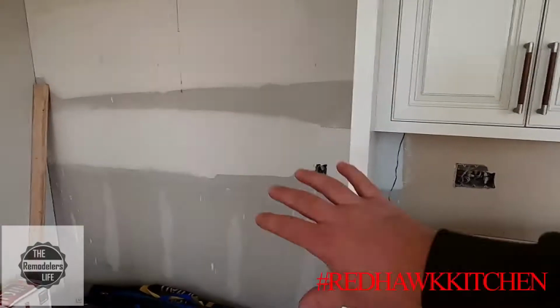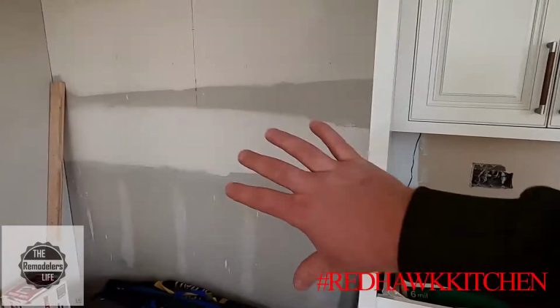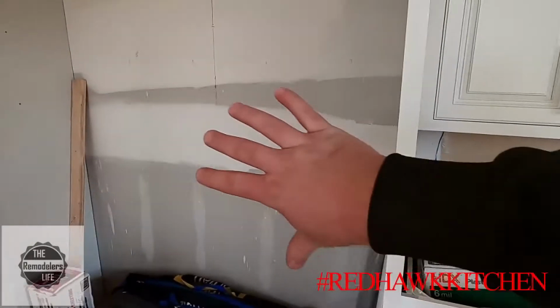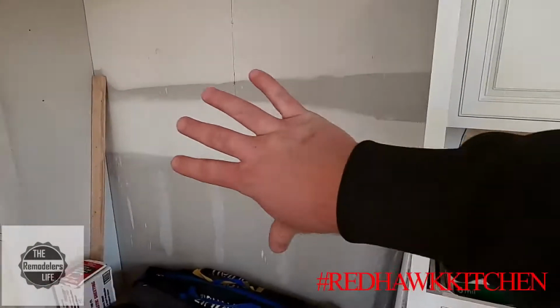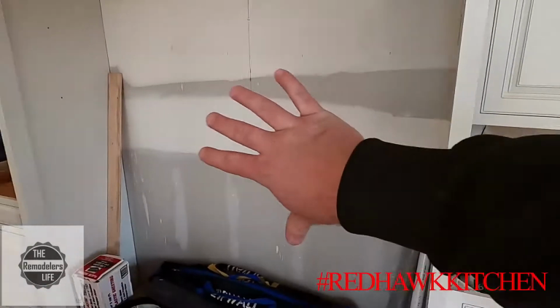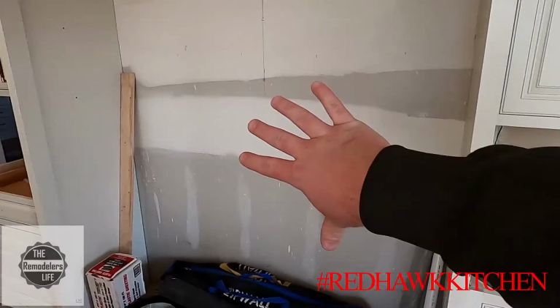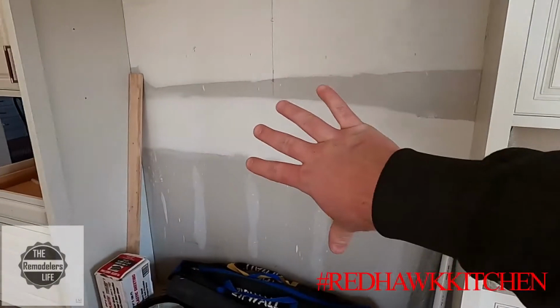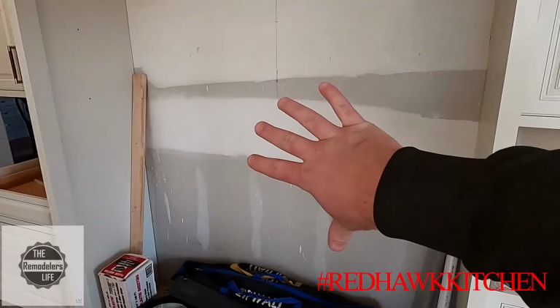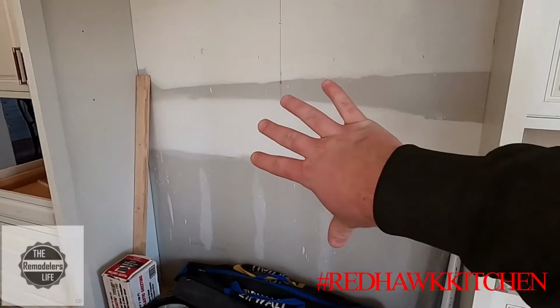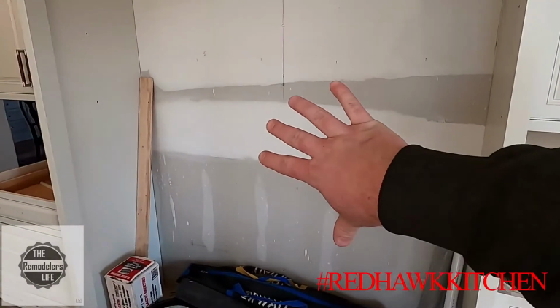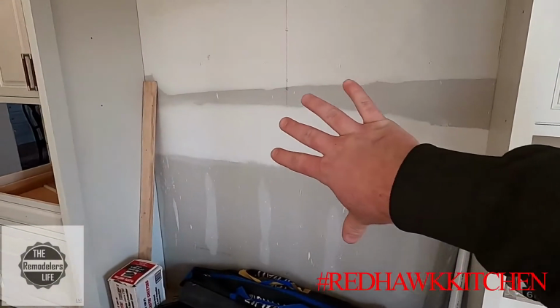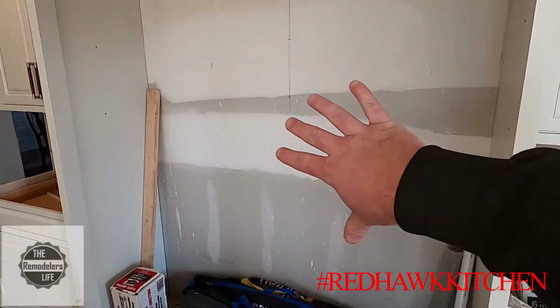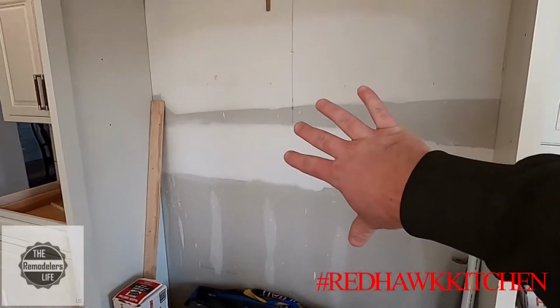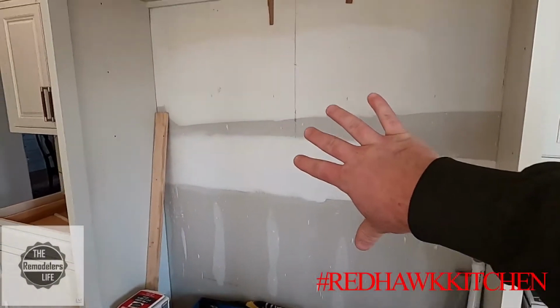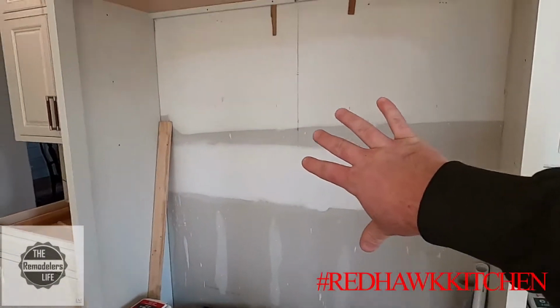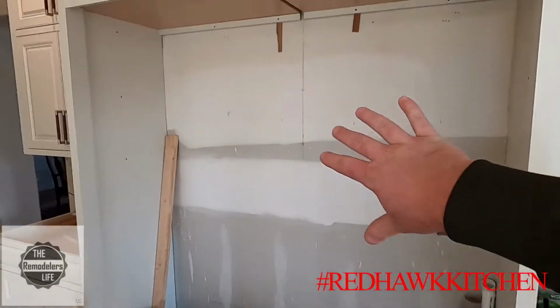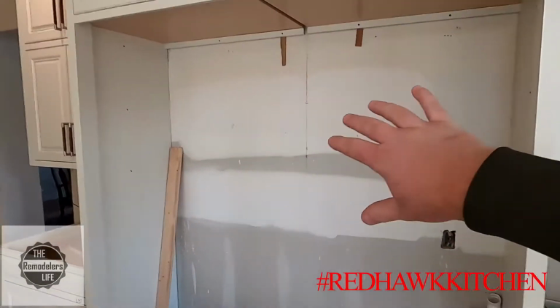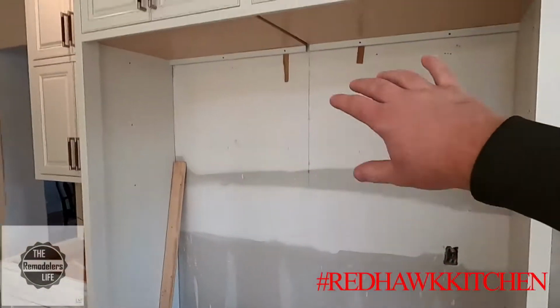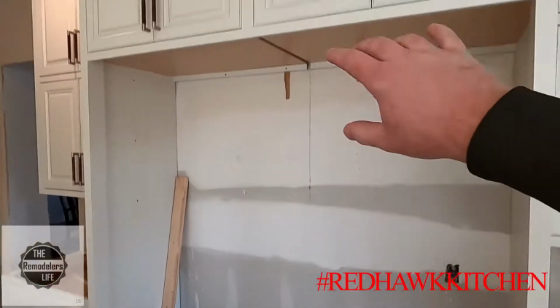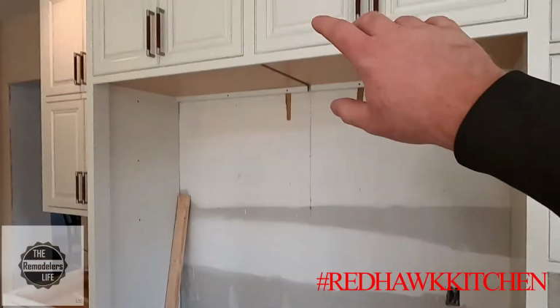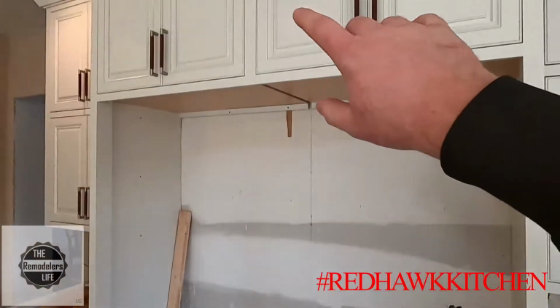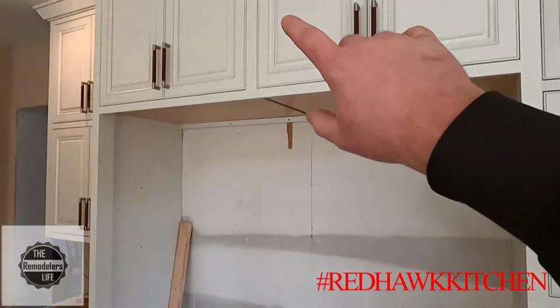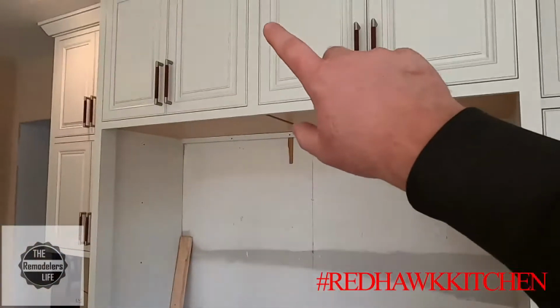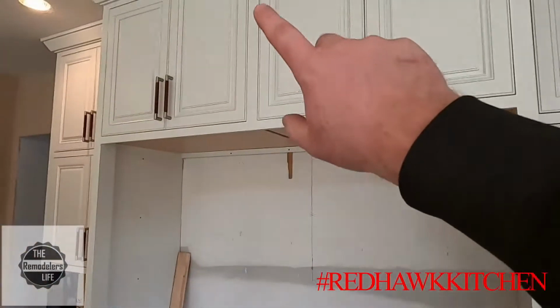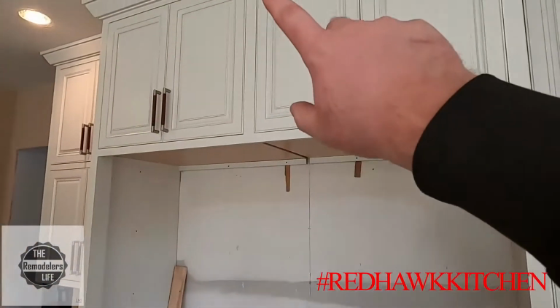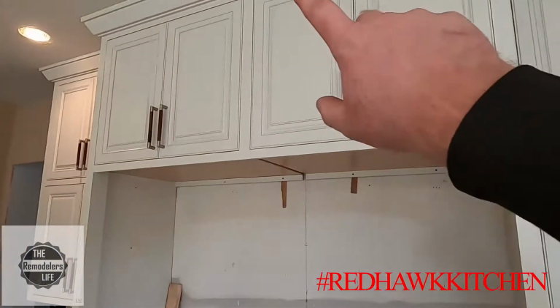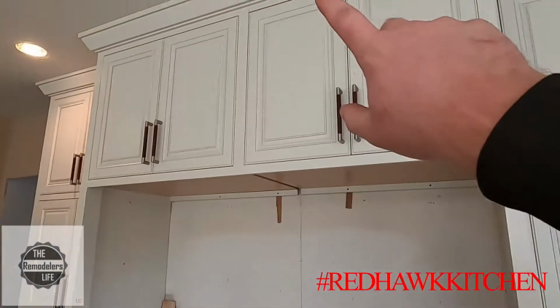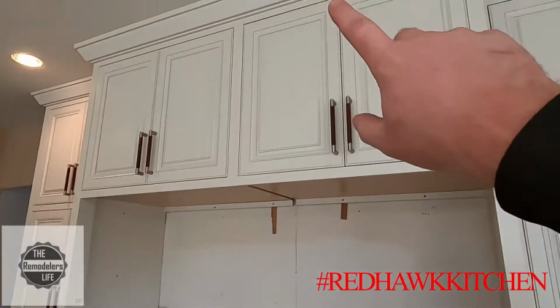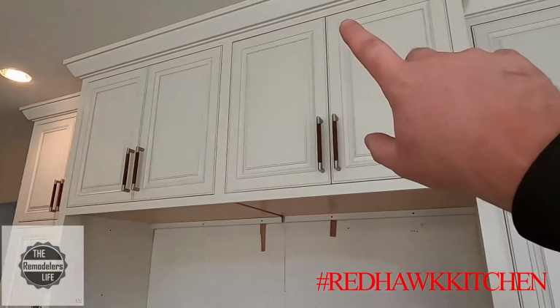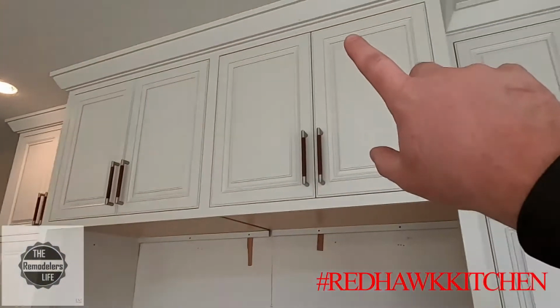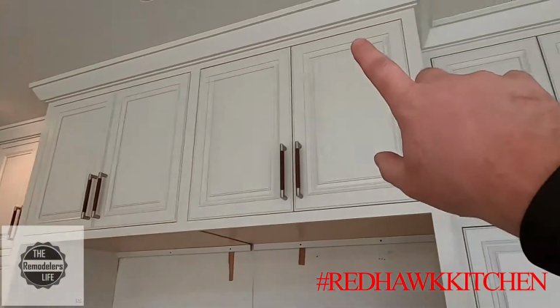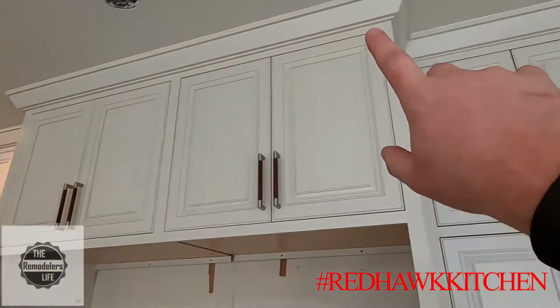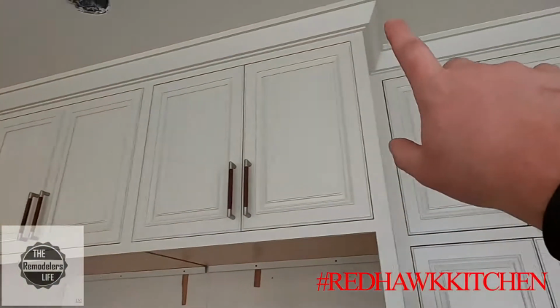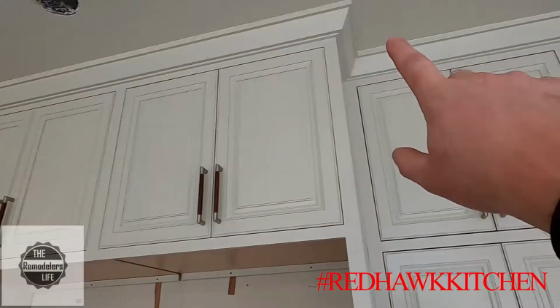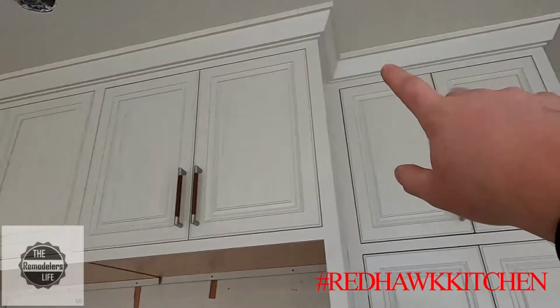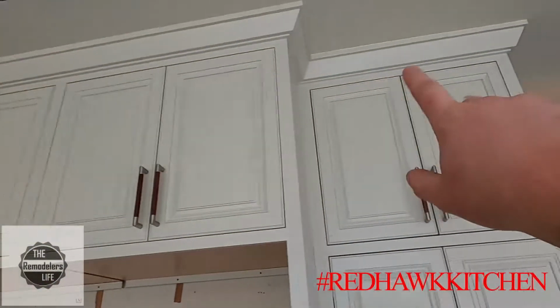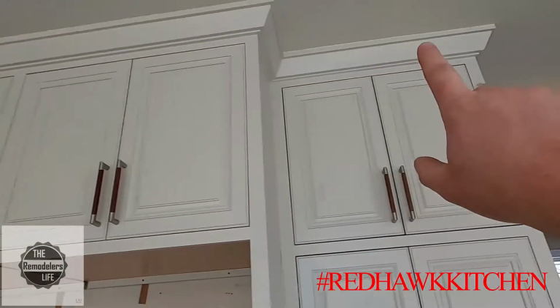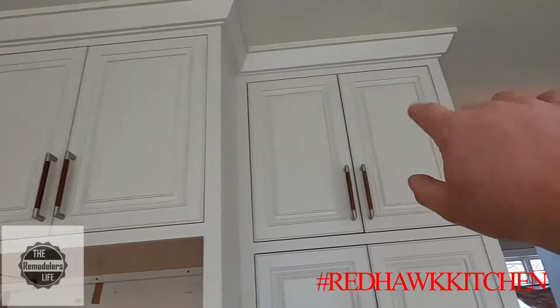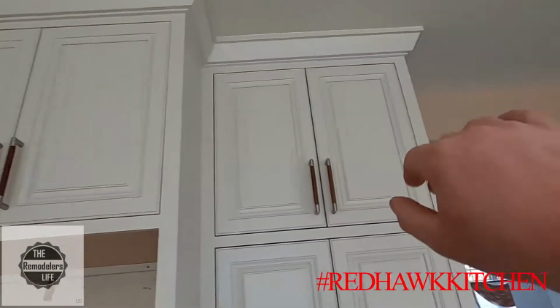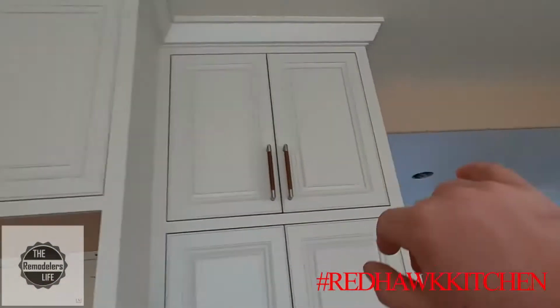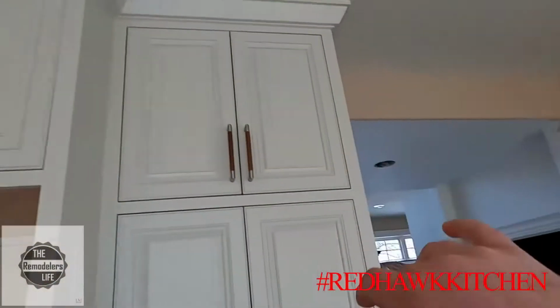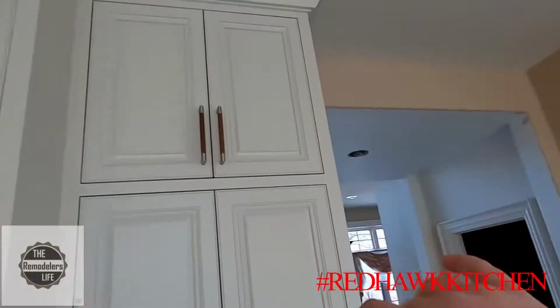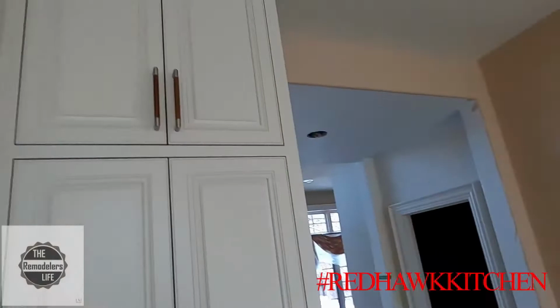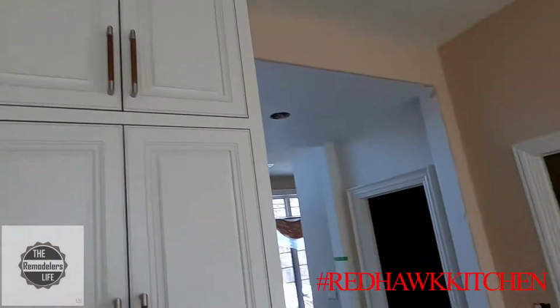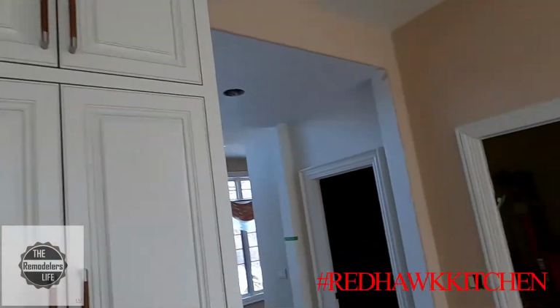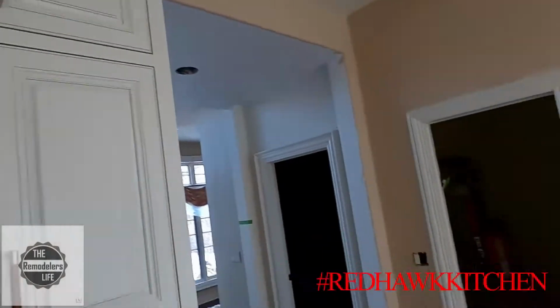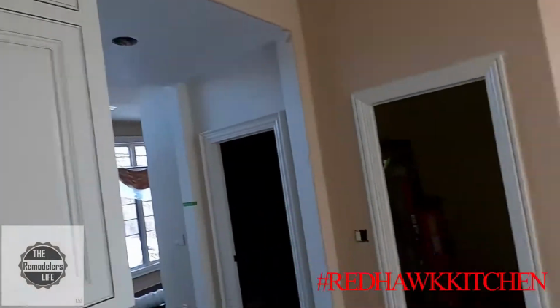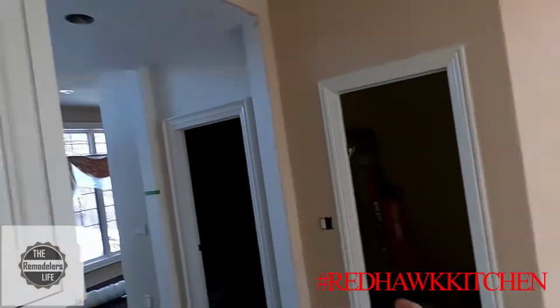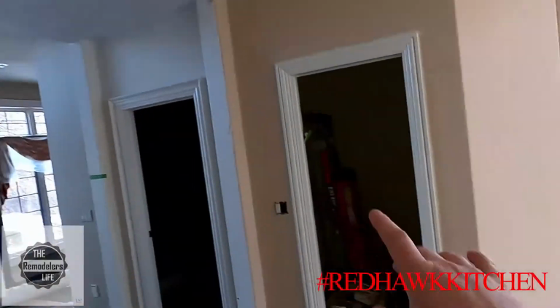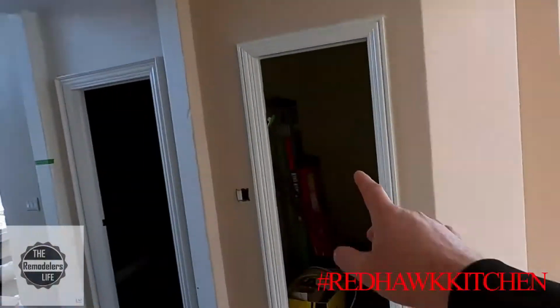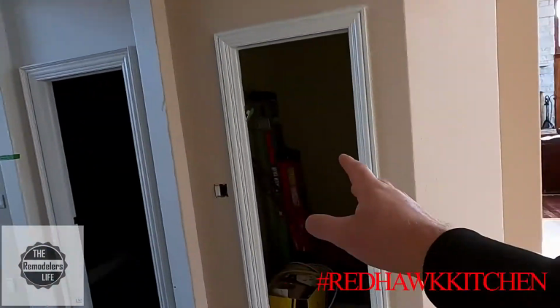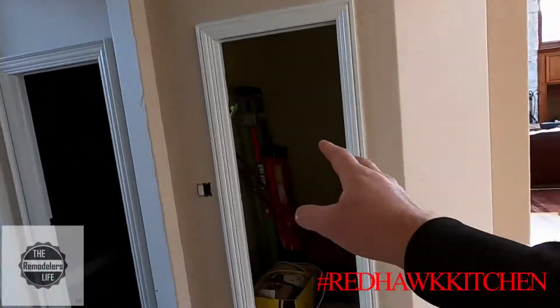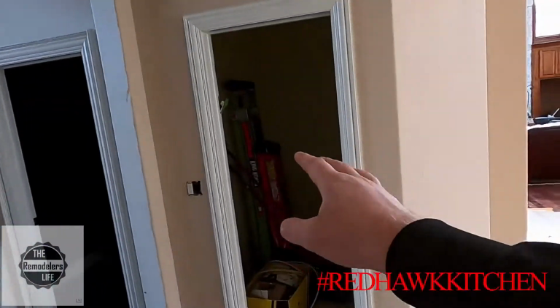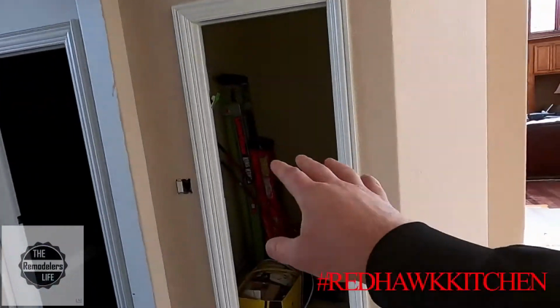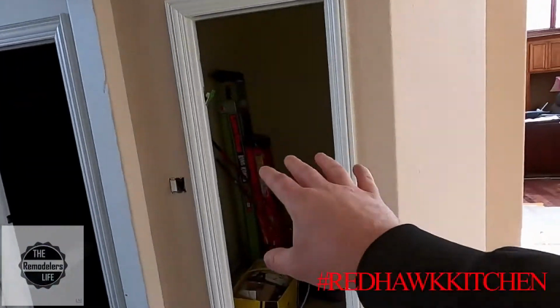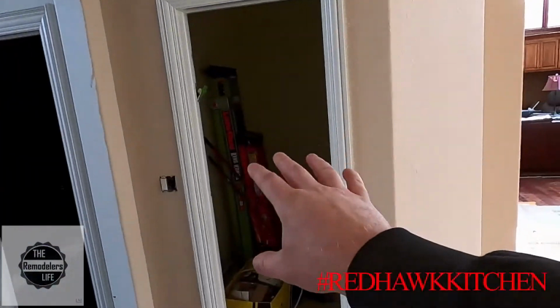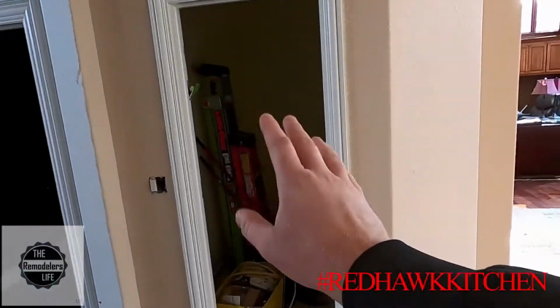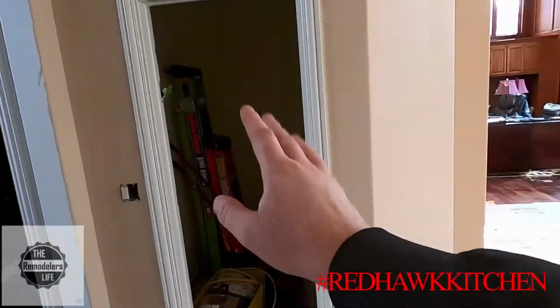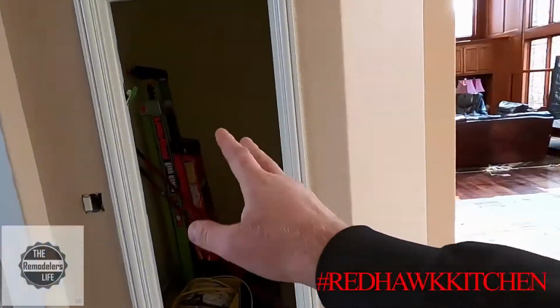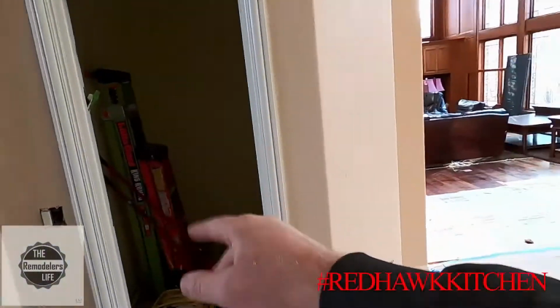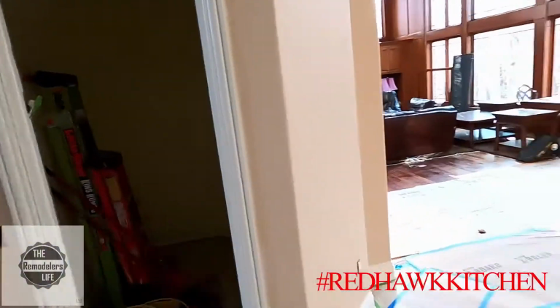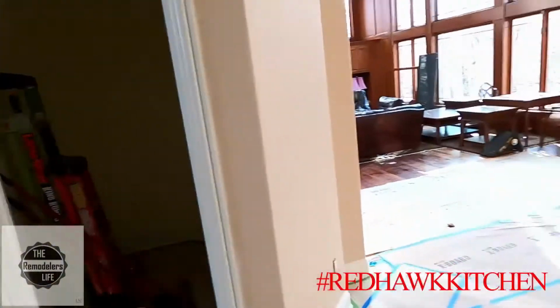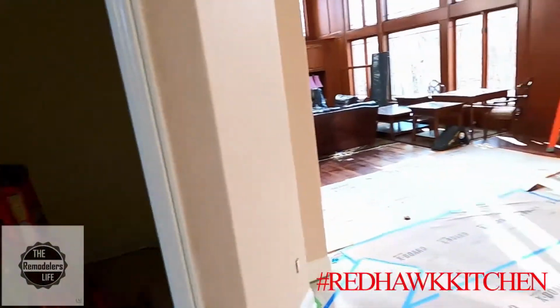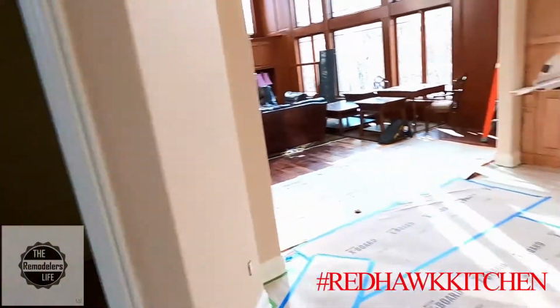We got our built-in sub-zeros, they're gonna go right there. Again, all of our crown is done everywhere. The pantry is gonna get loaded up next week.